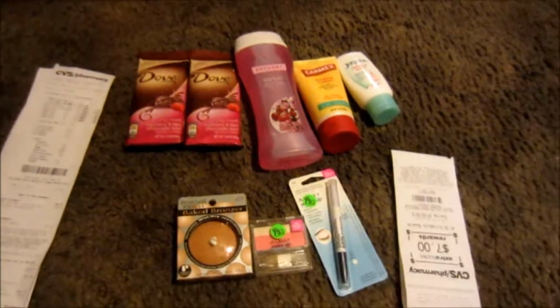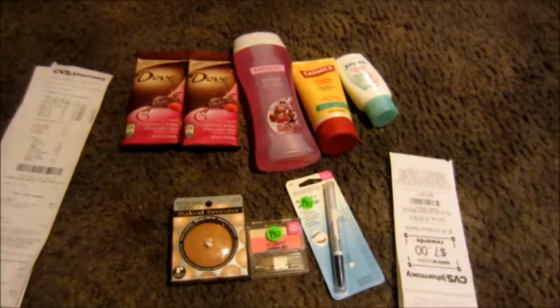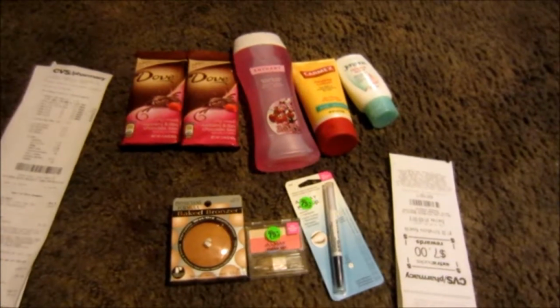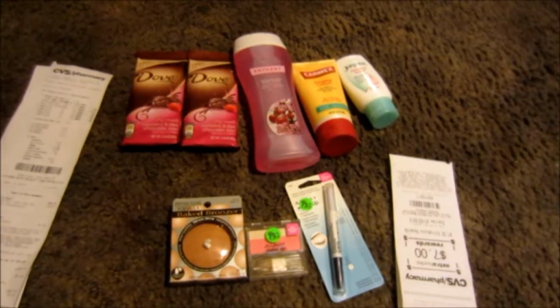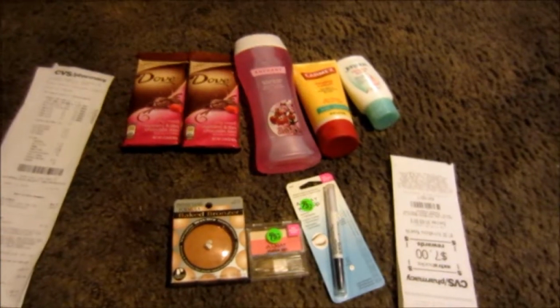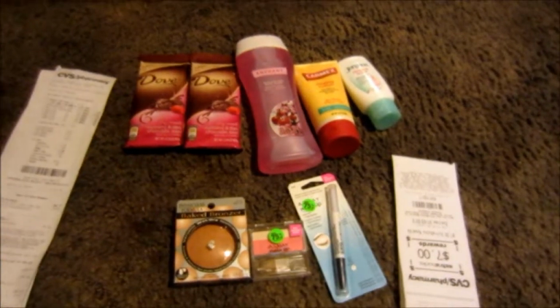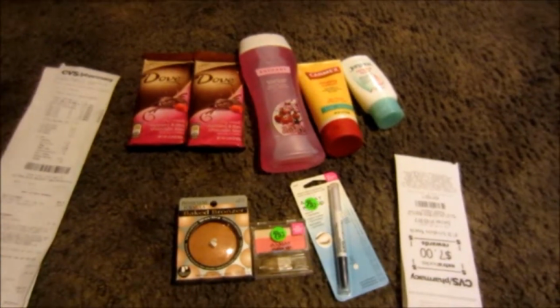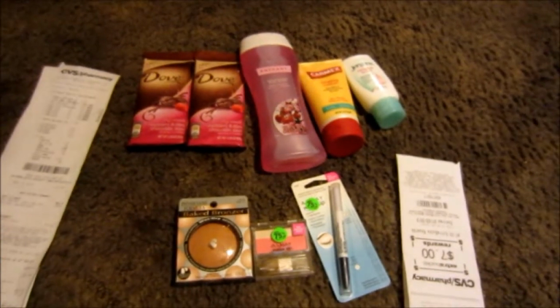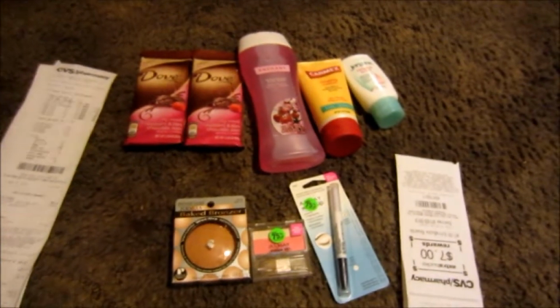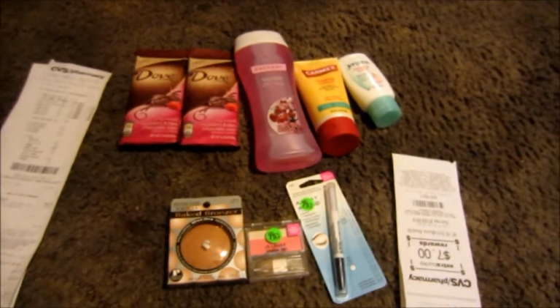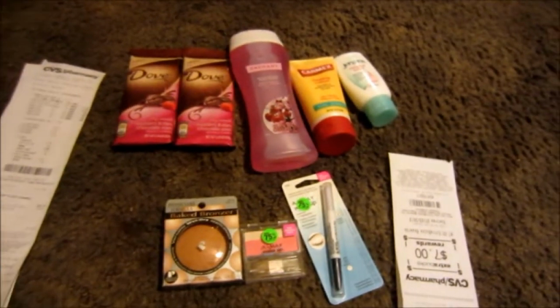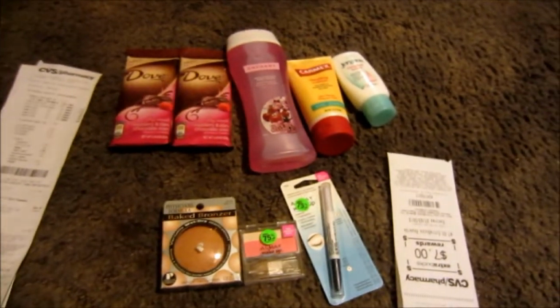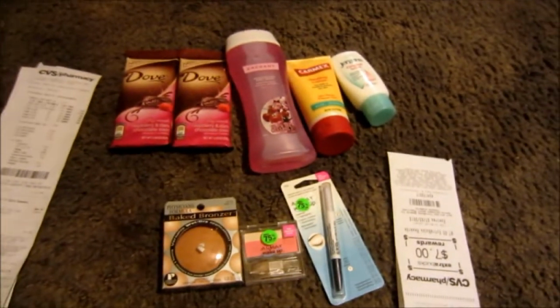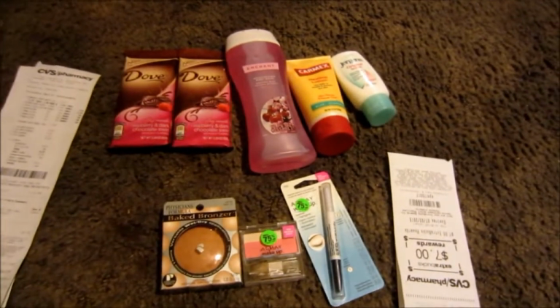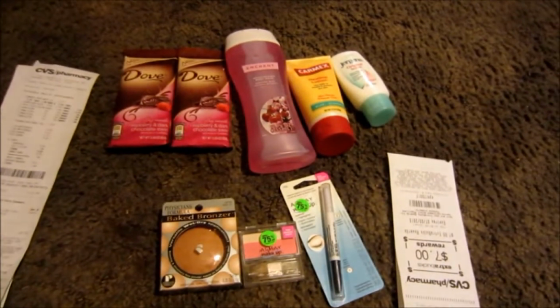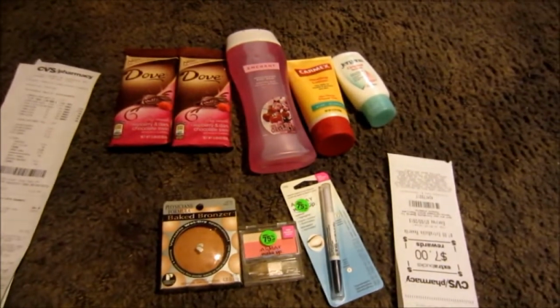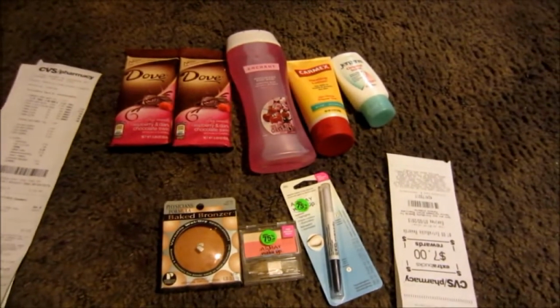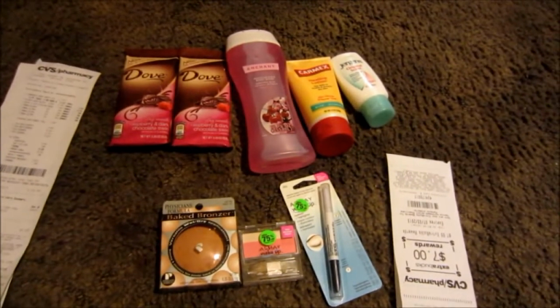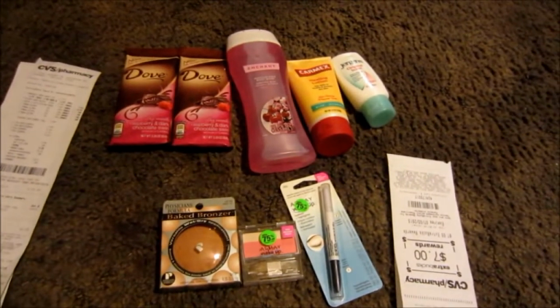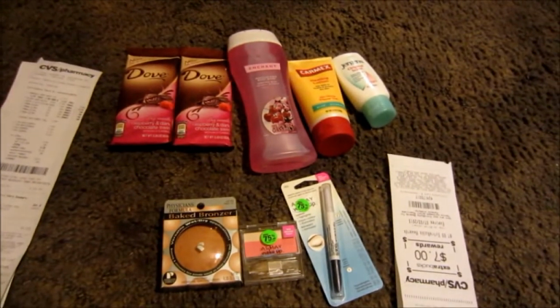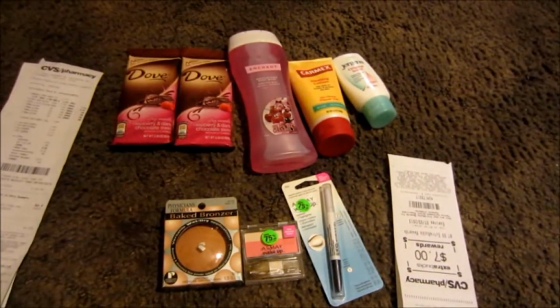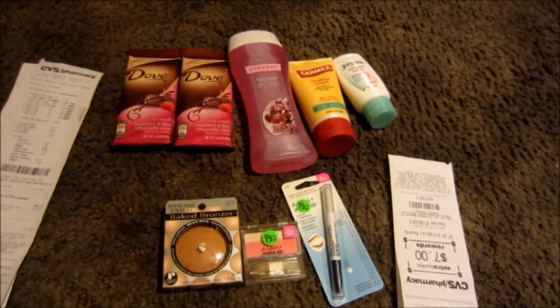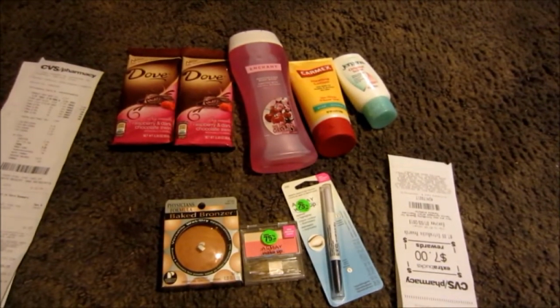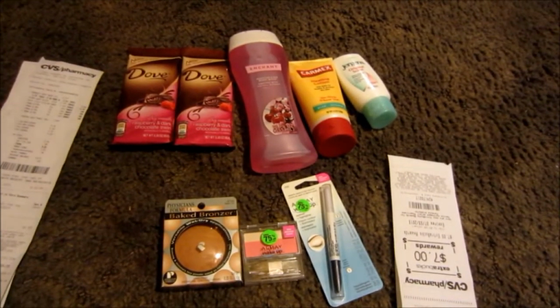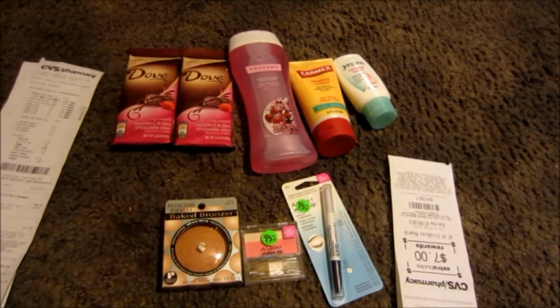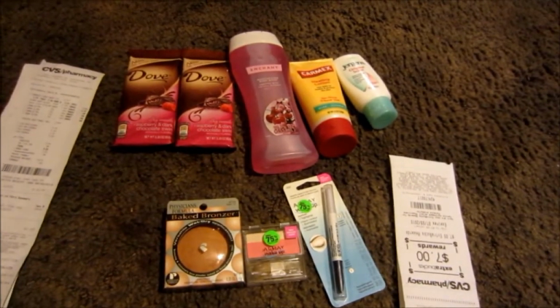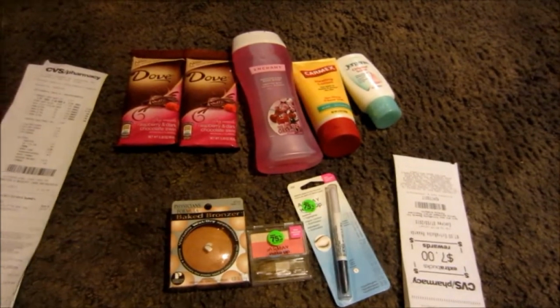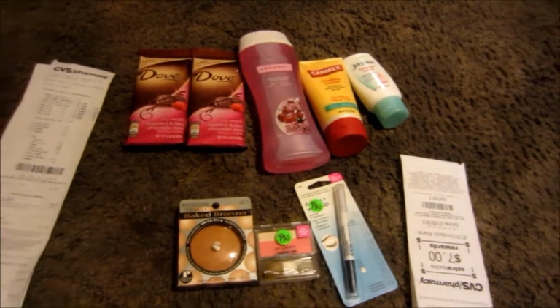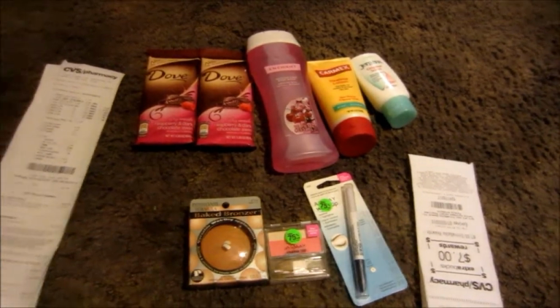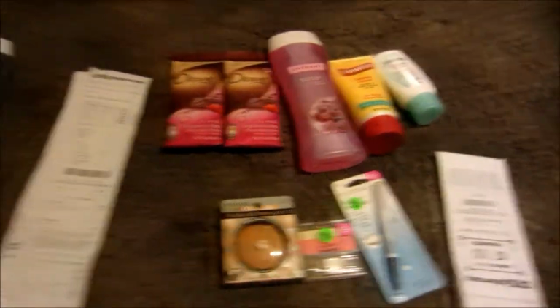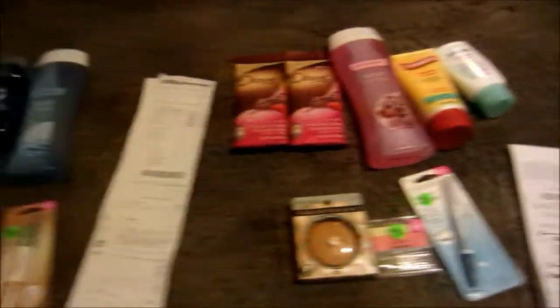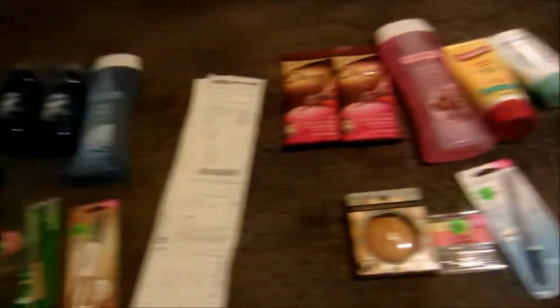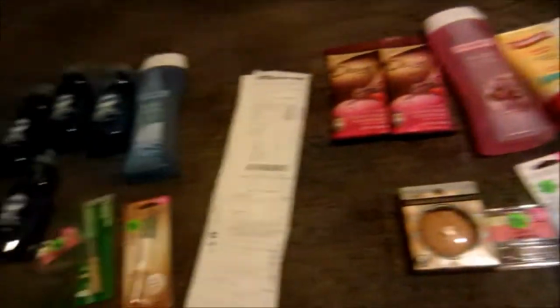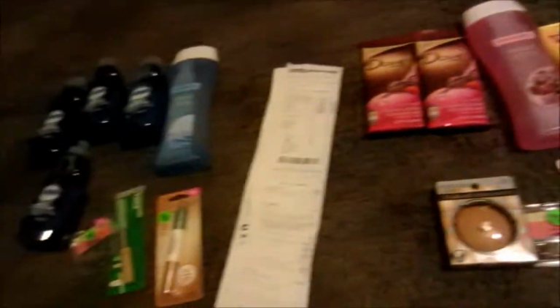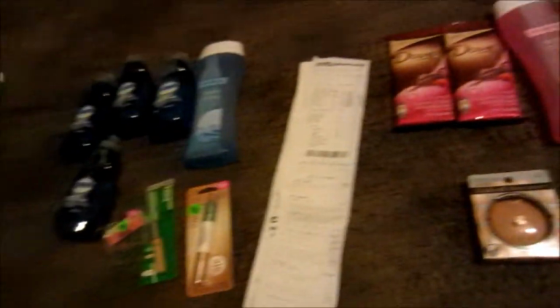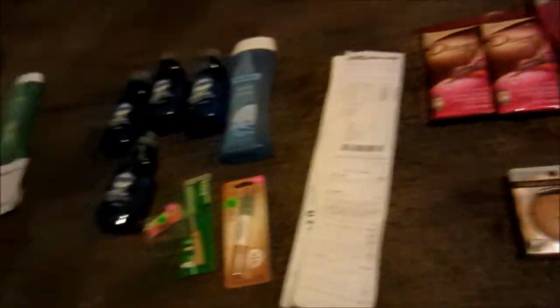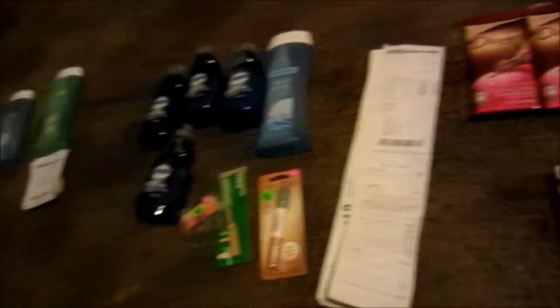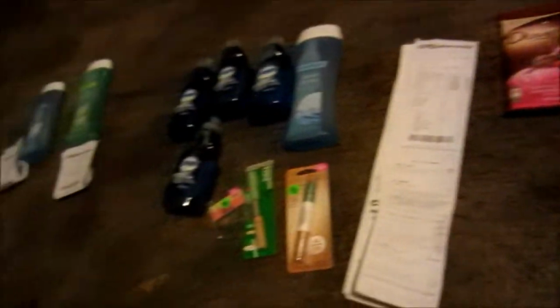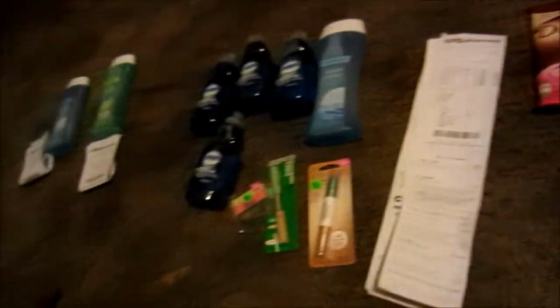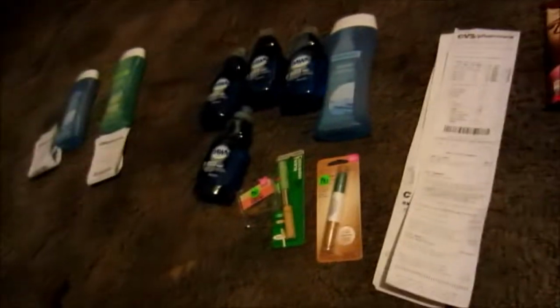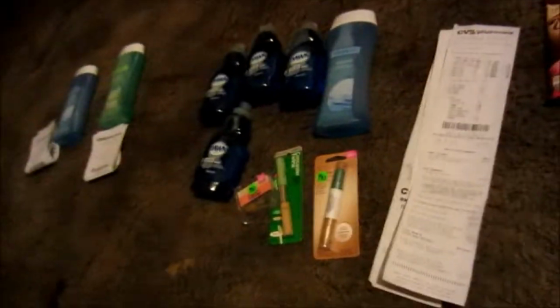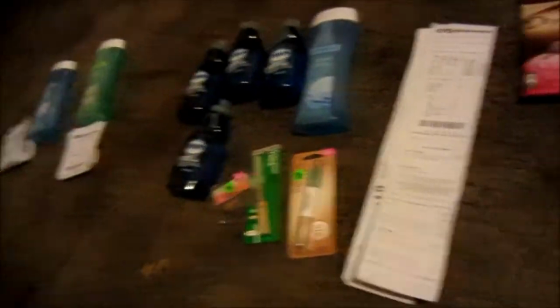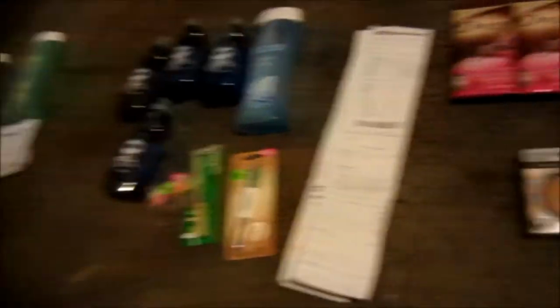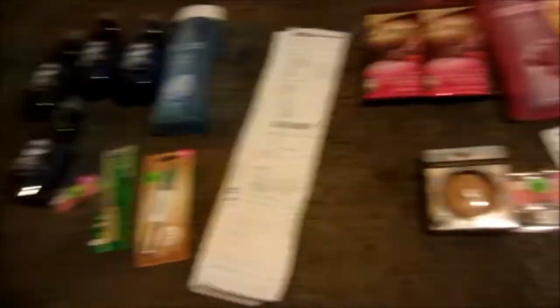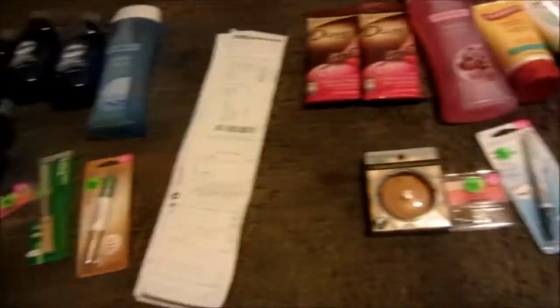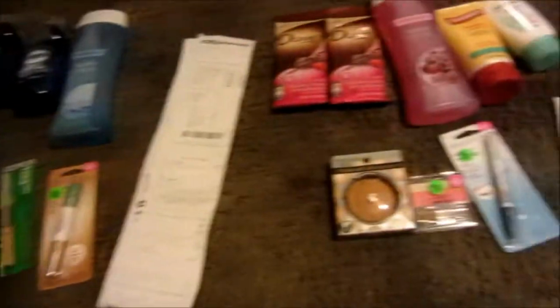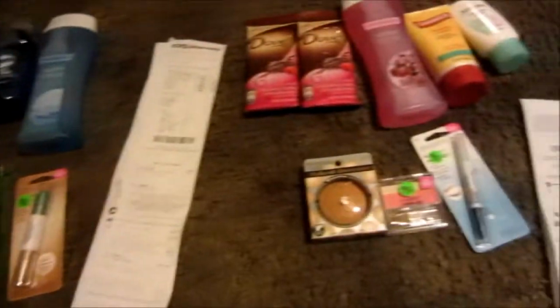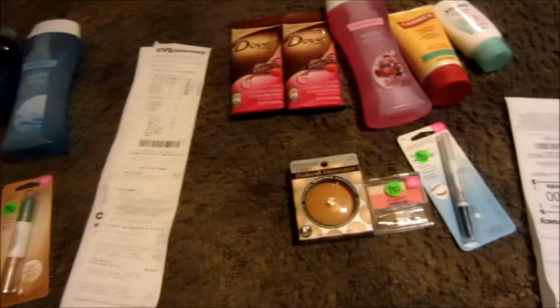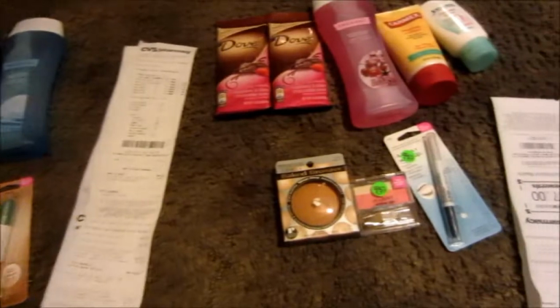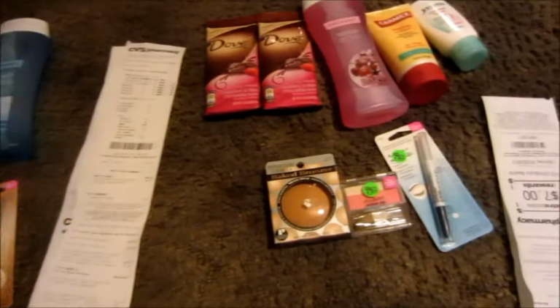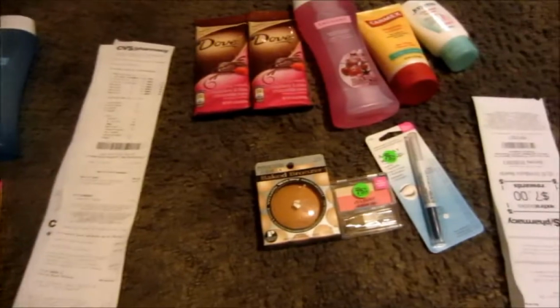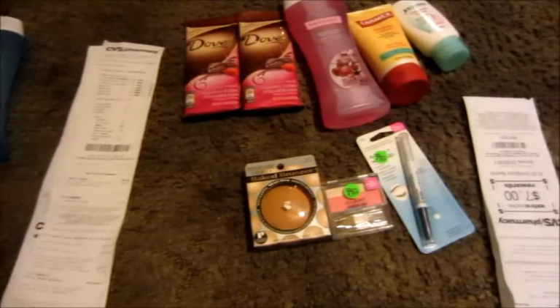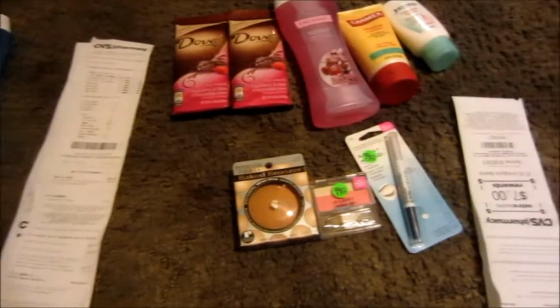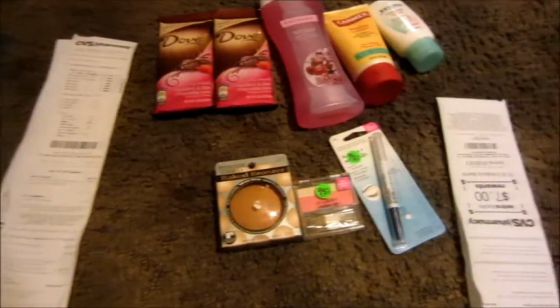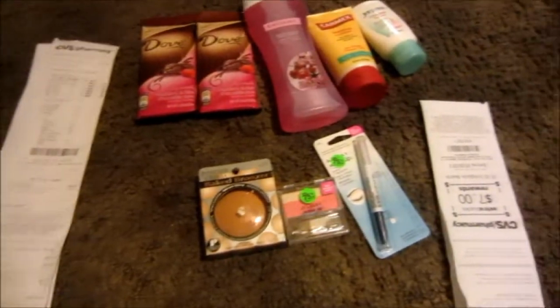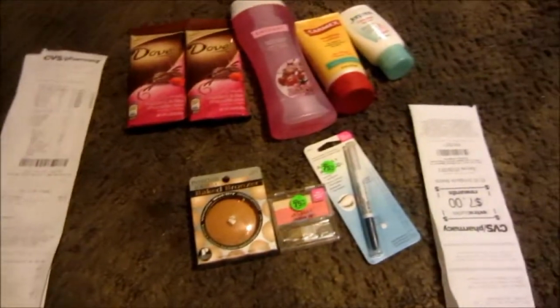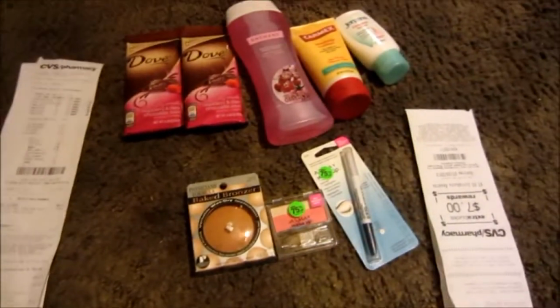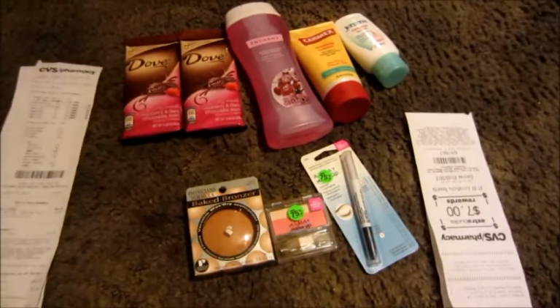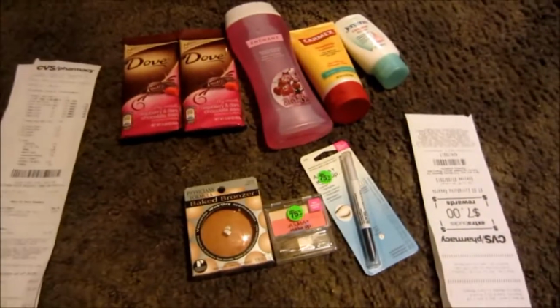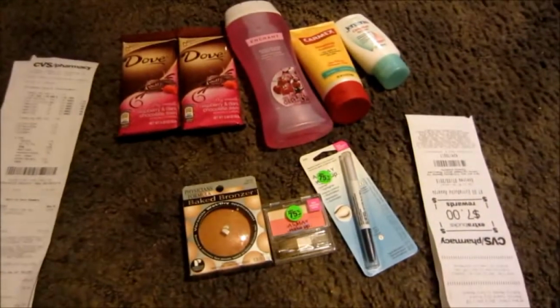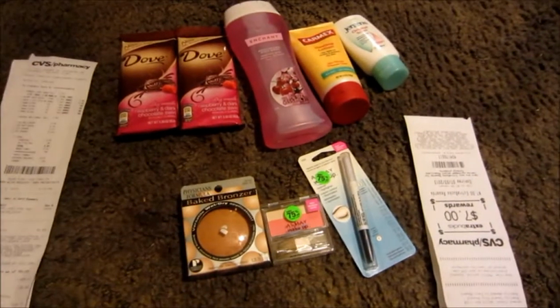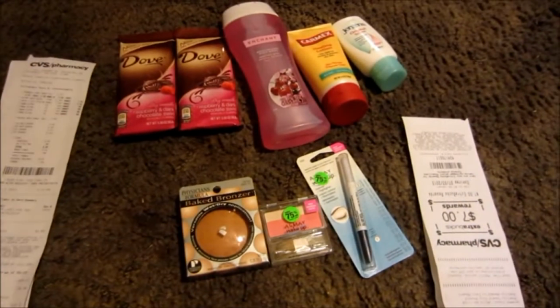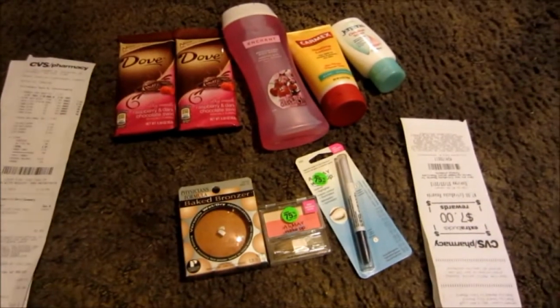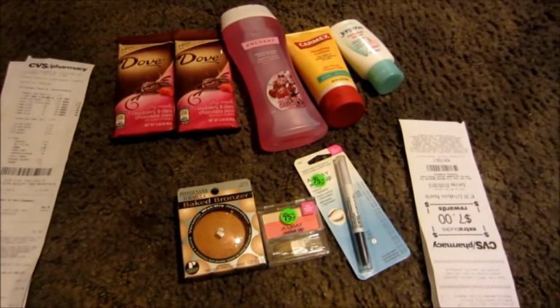Hey y'all, this is Chevy's in First. I hope everybody's doing okay. I did a couple little transactions today.